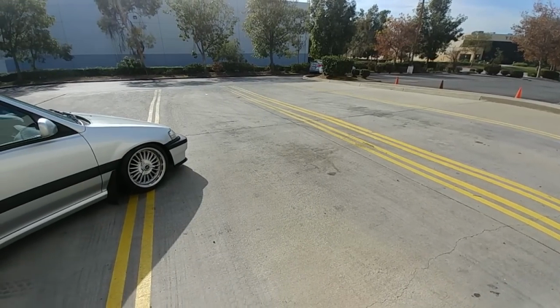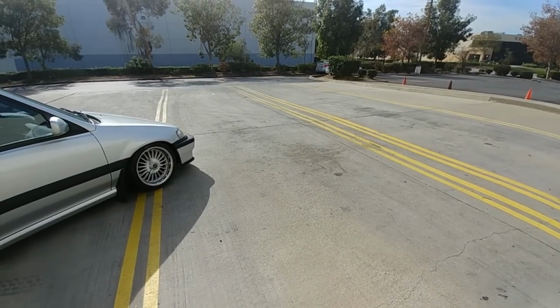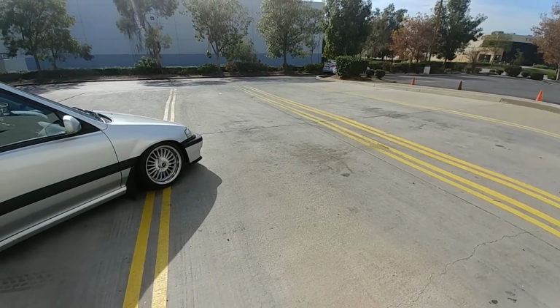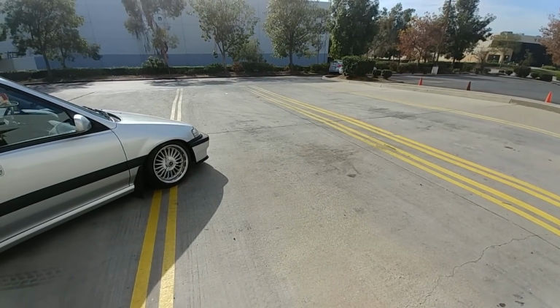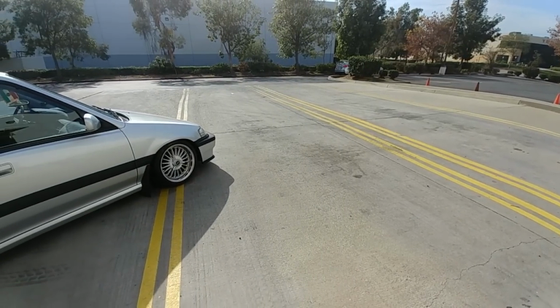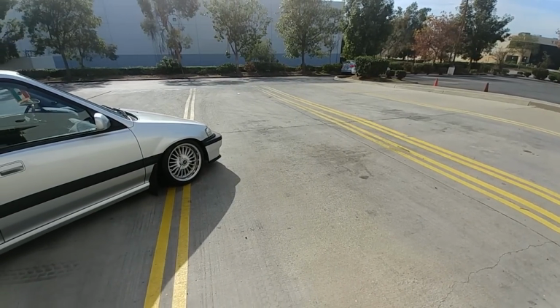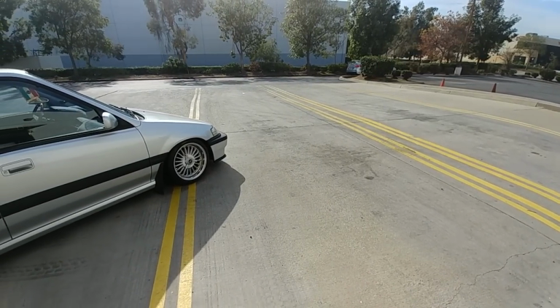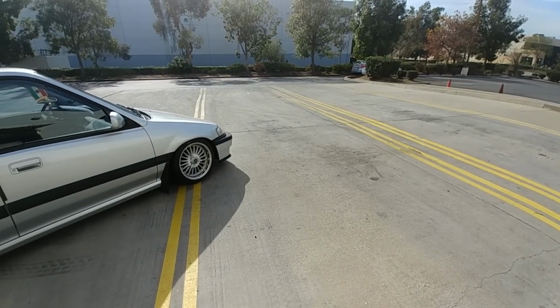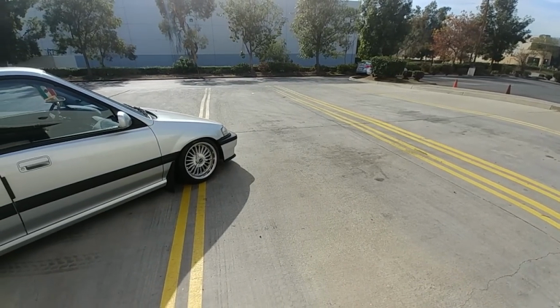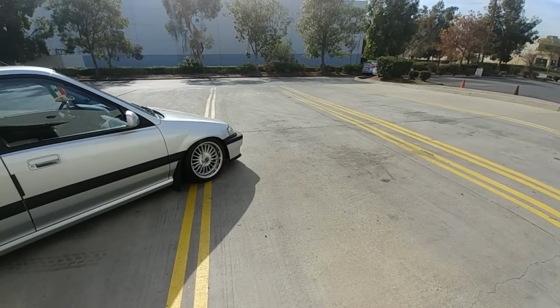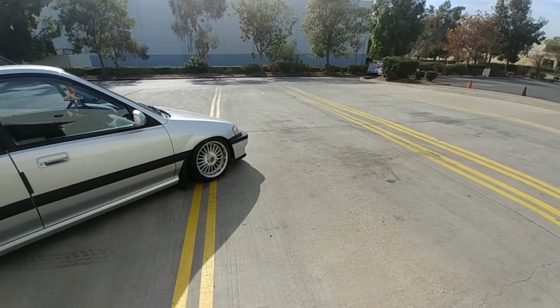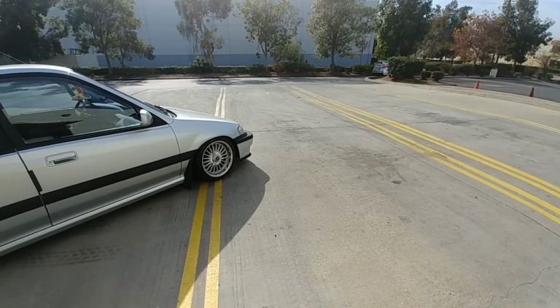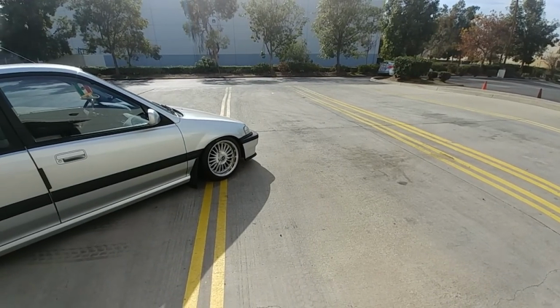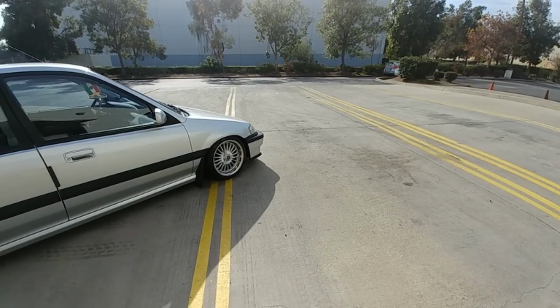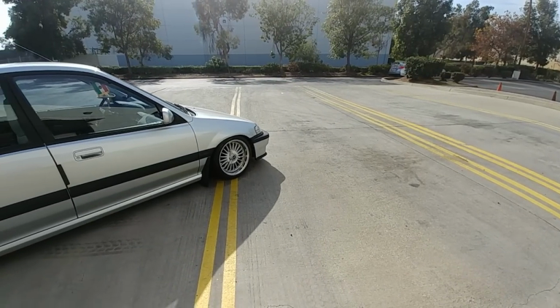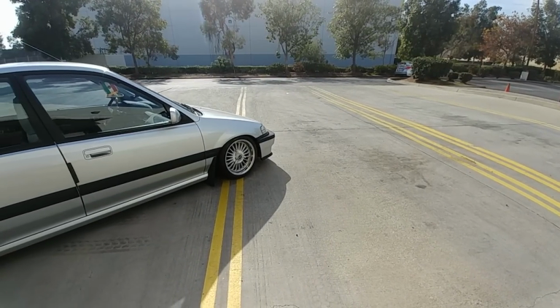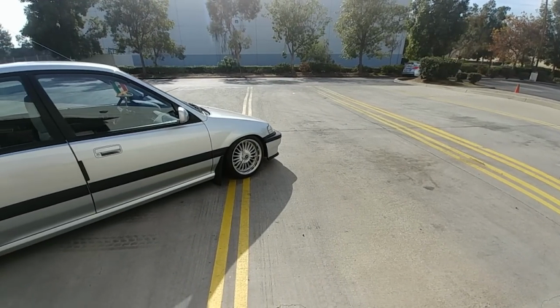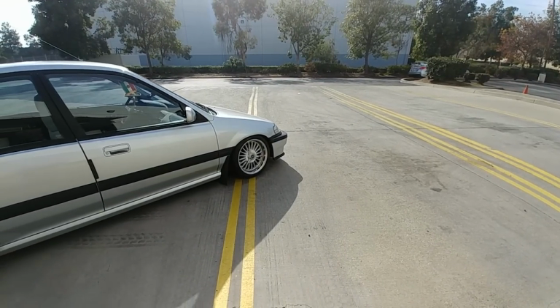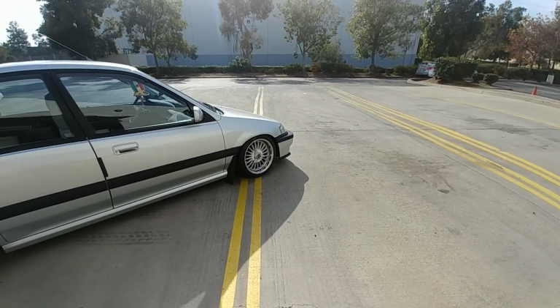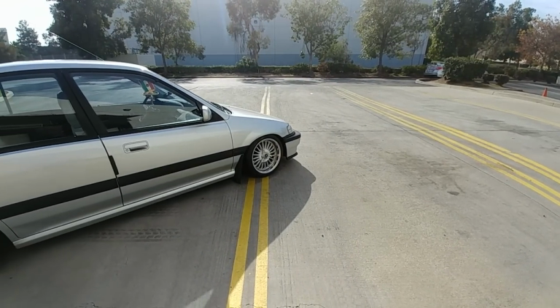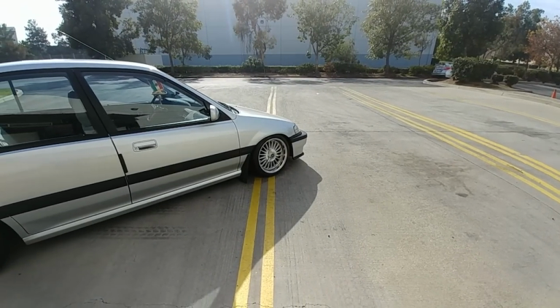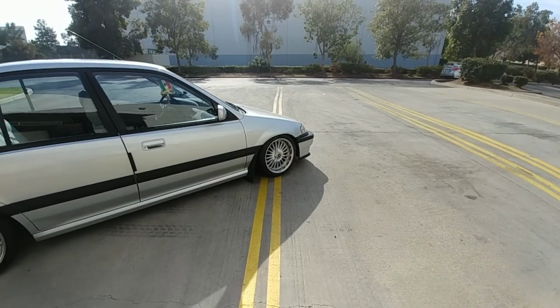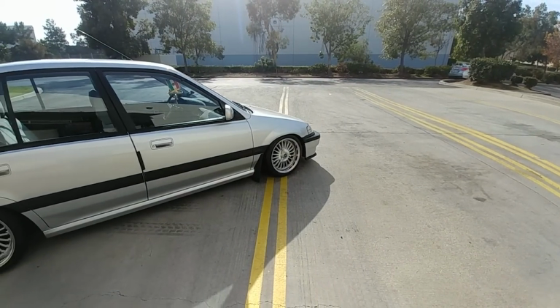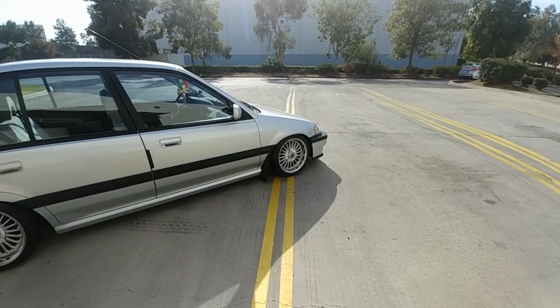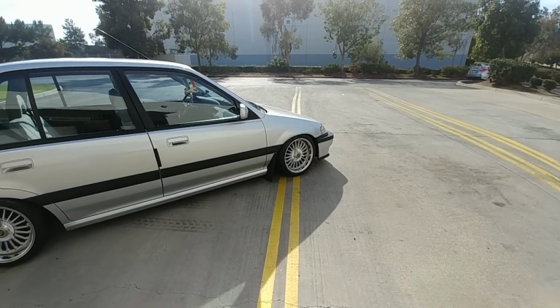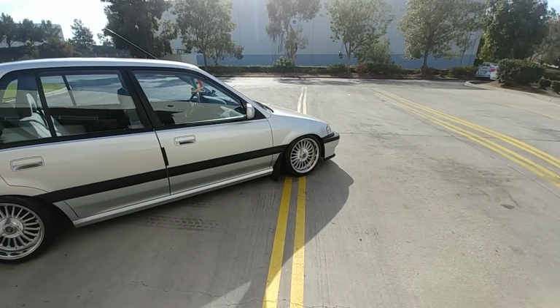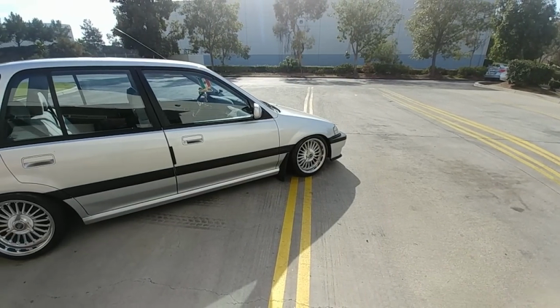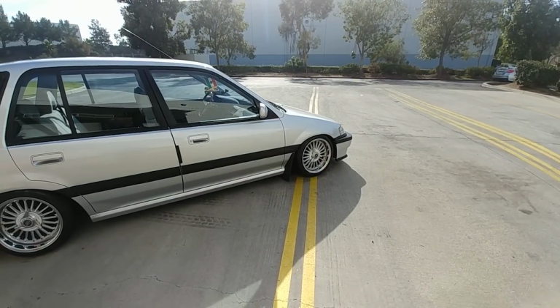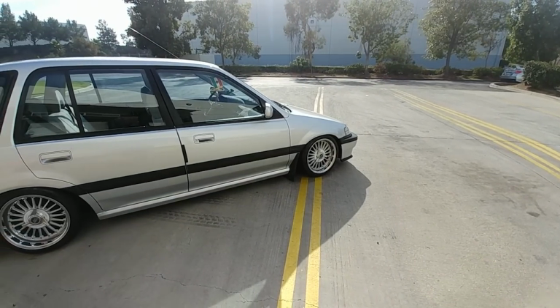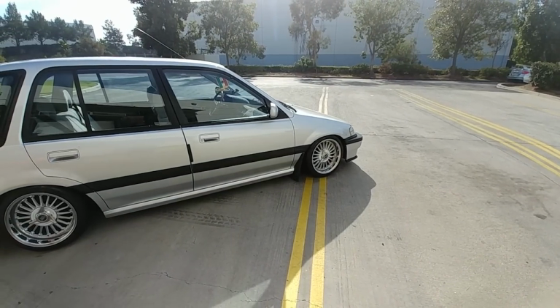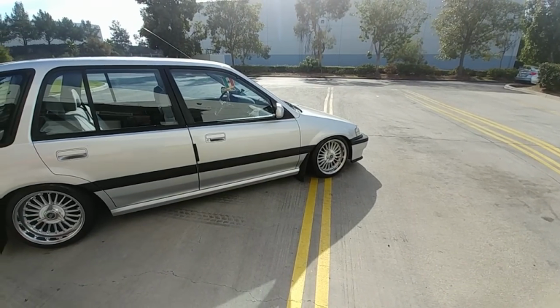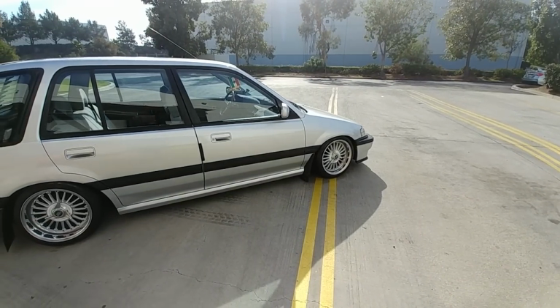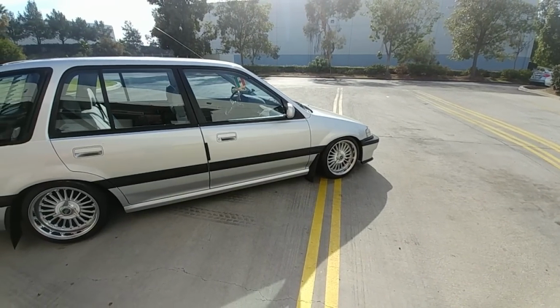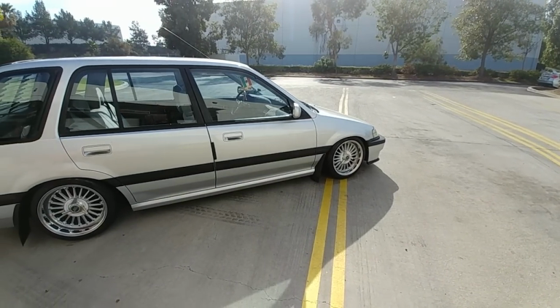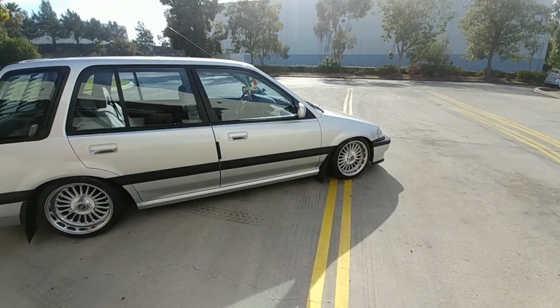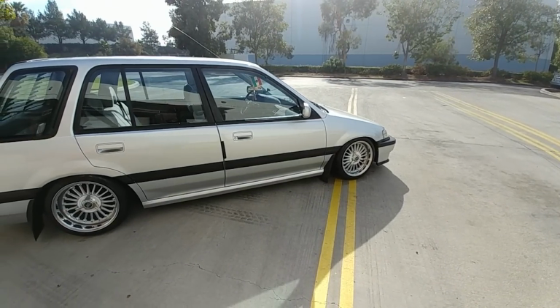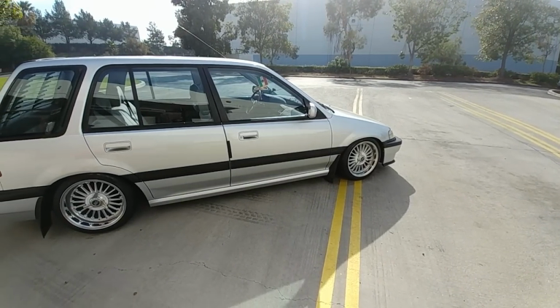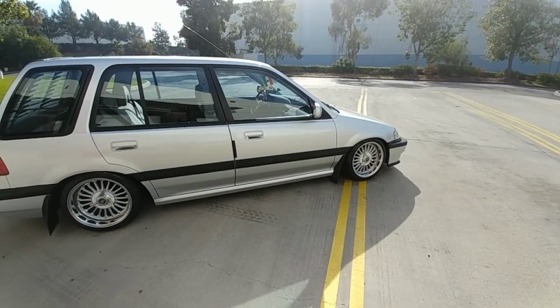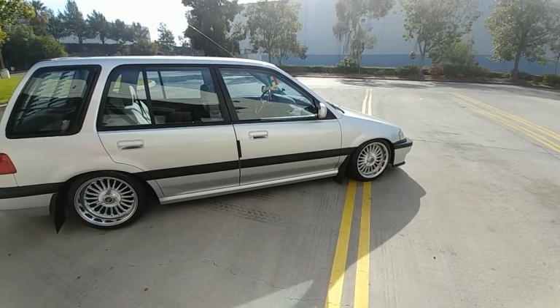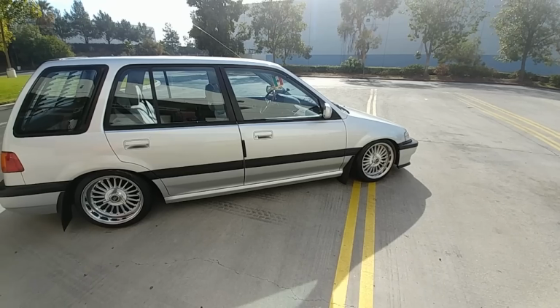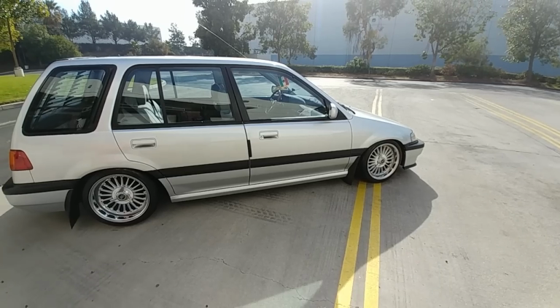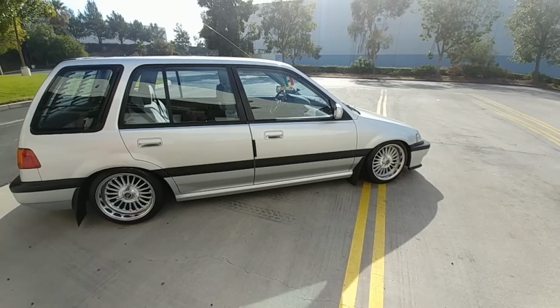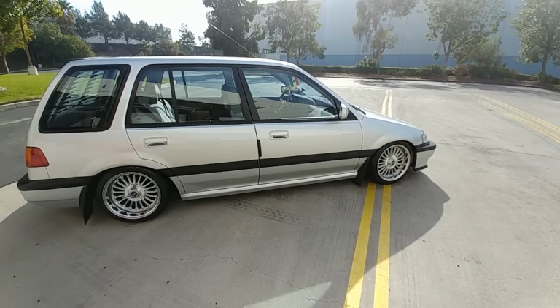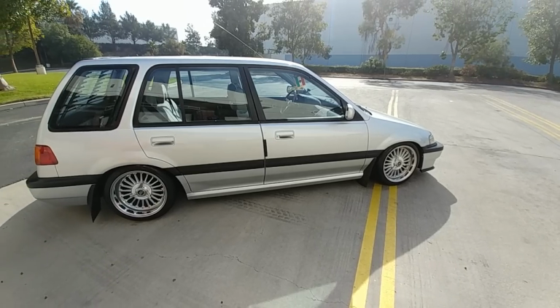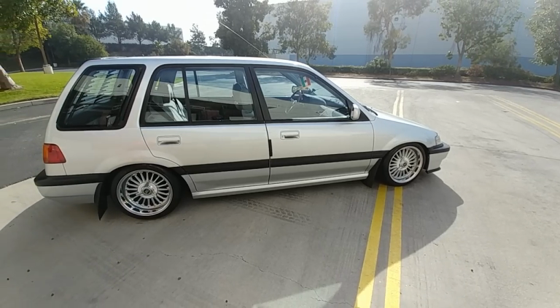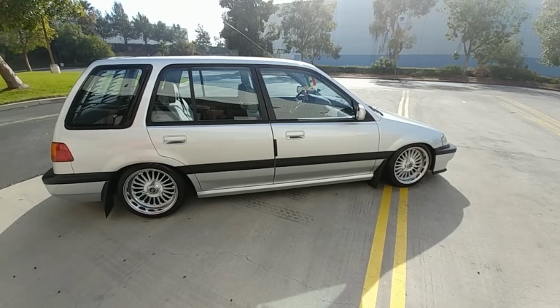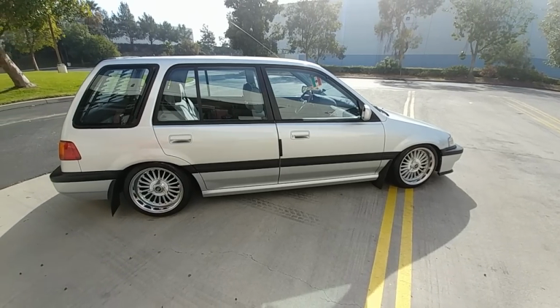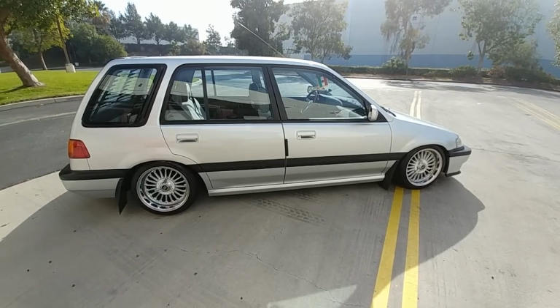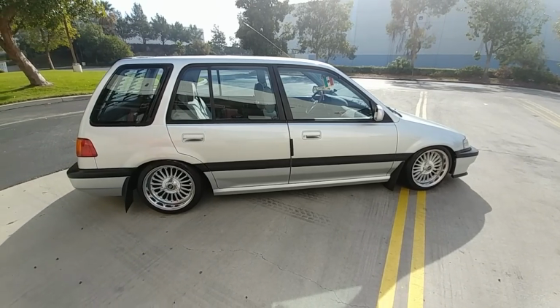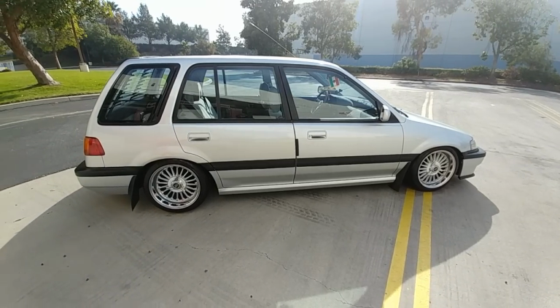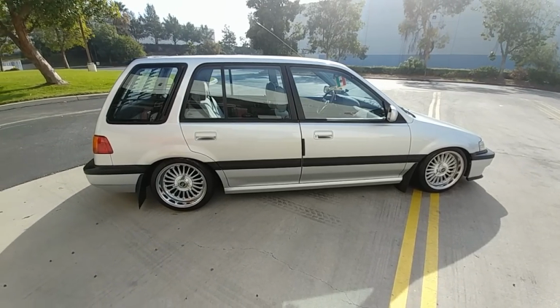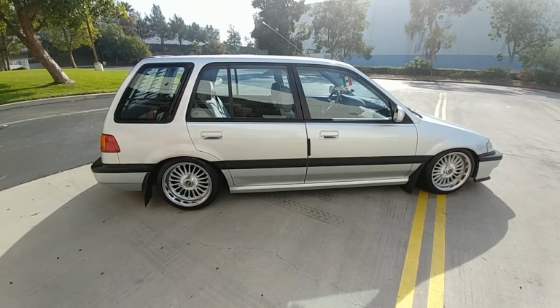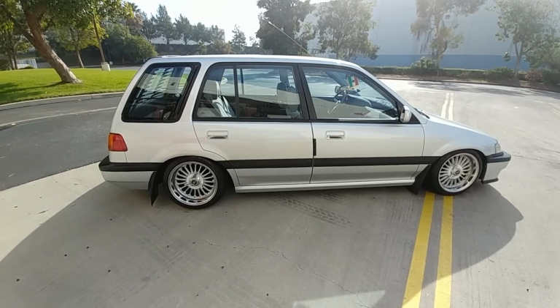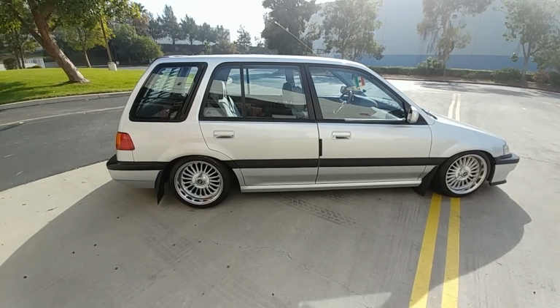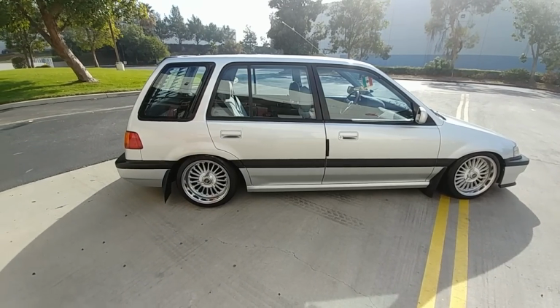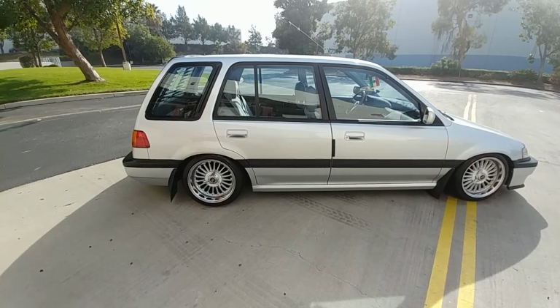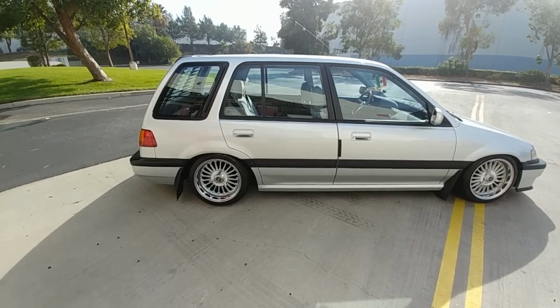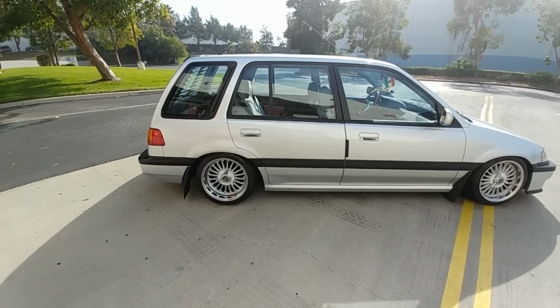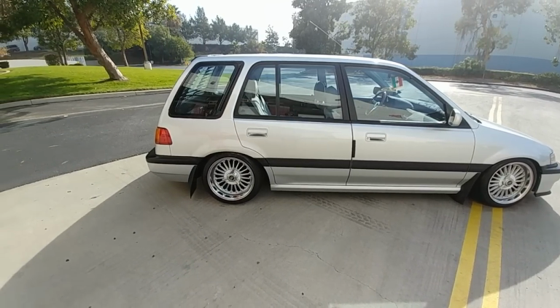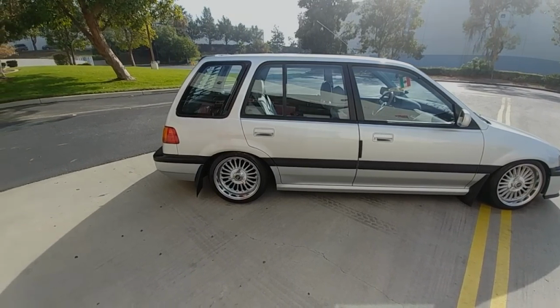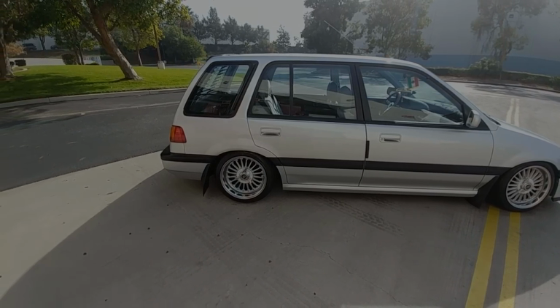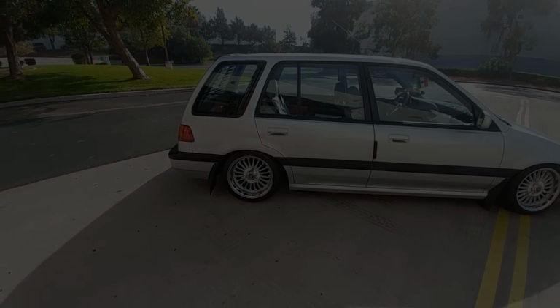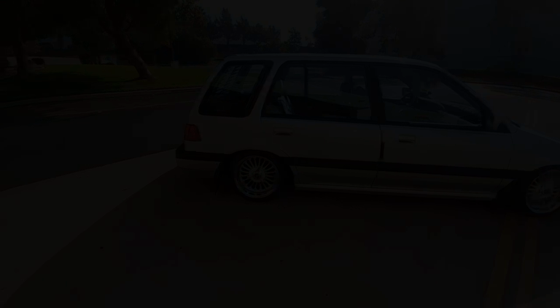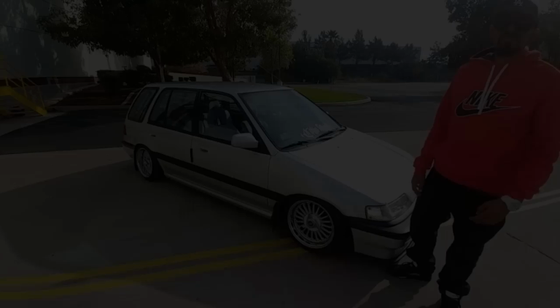What kind of suspension do you have? I got Function Form coilovers. You're pretty slammed — you scraped all the way here. Yeah, it's all the way down.